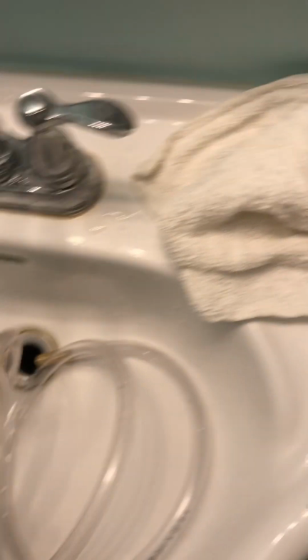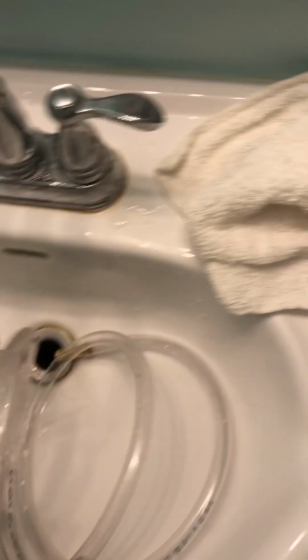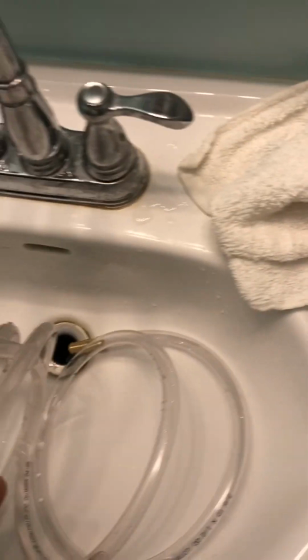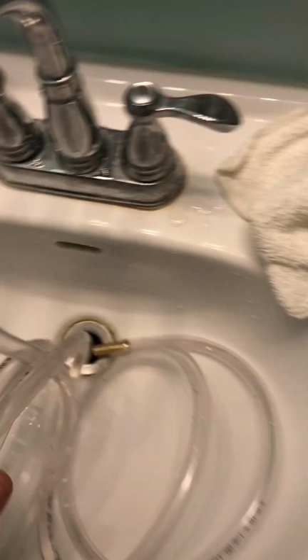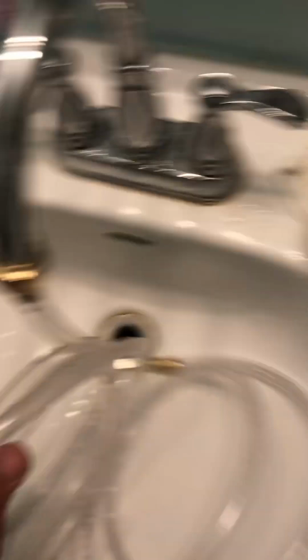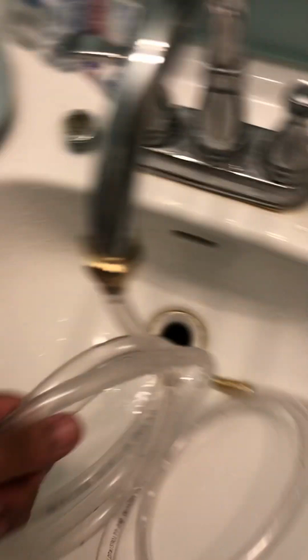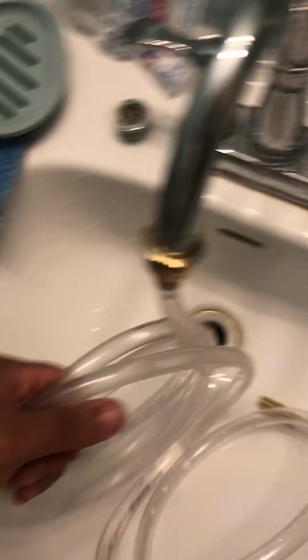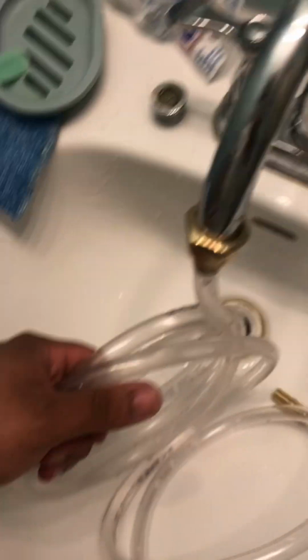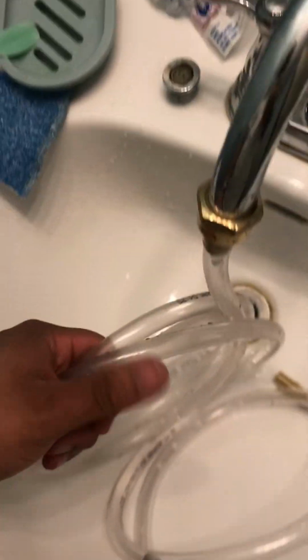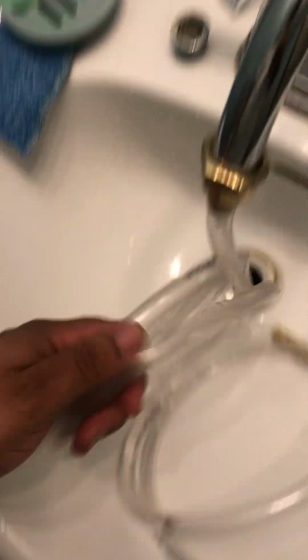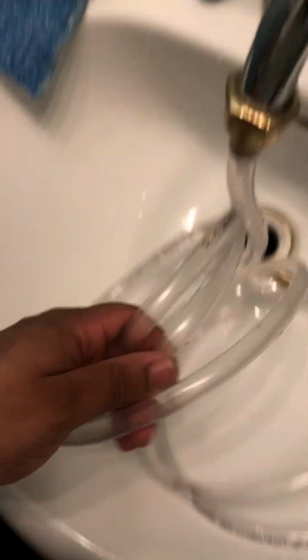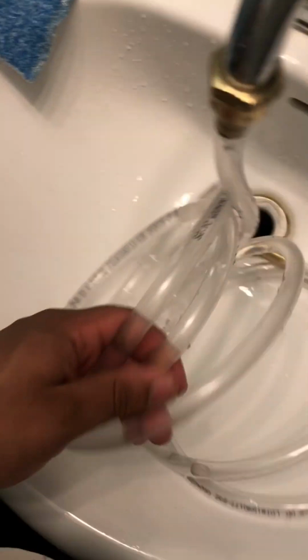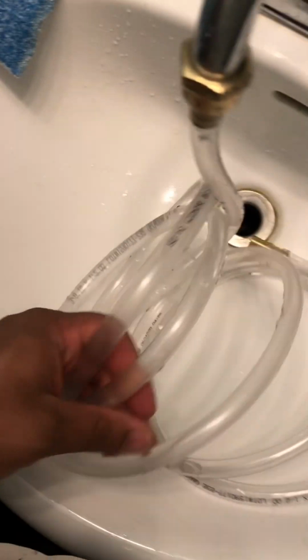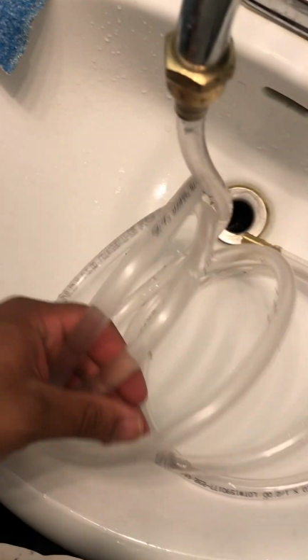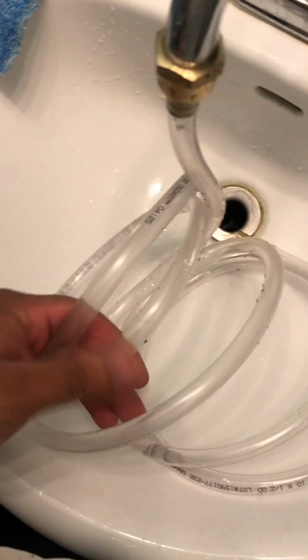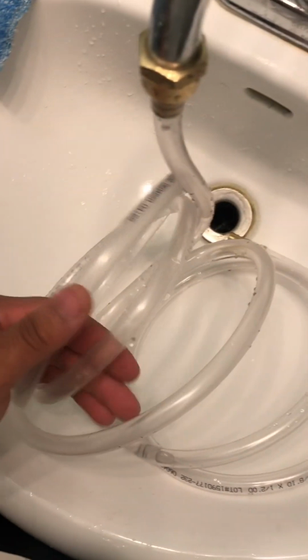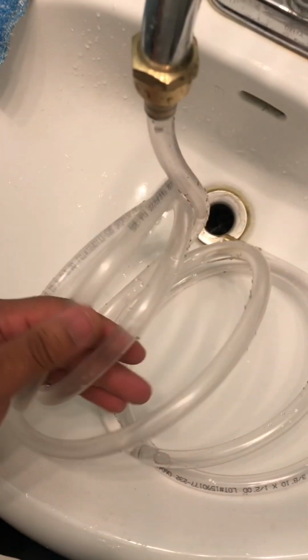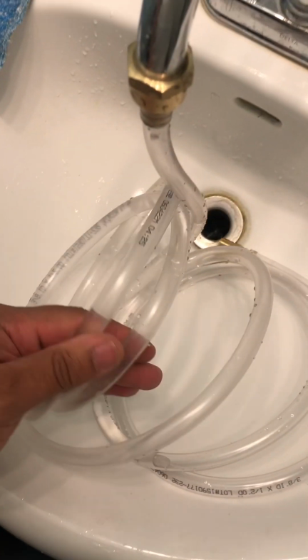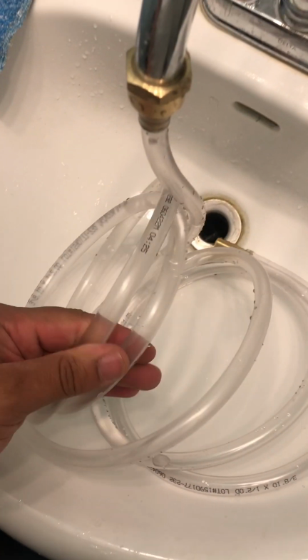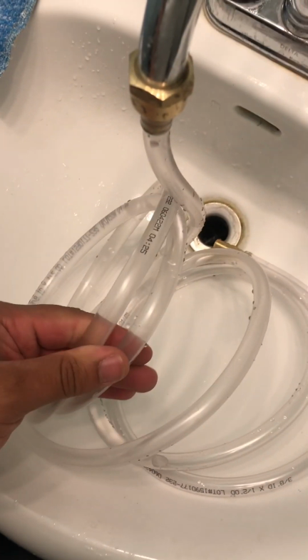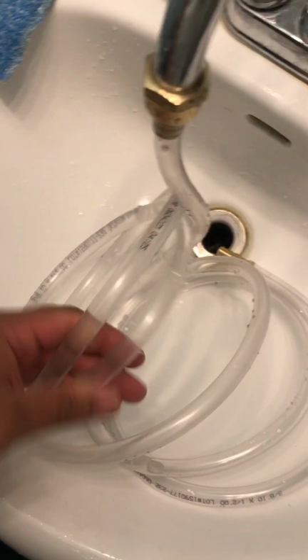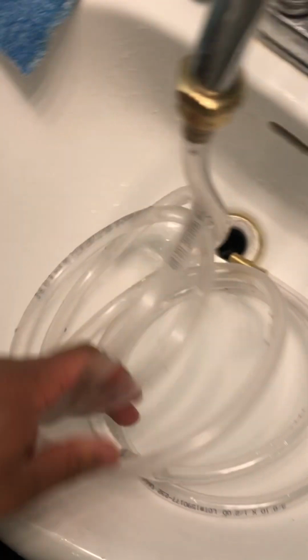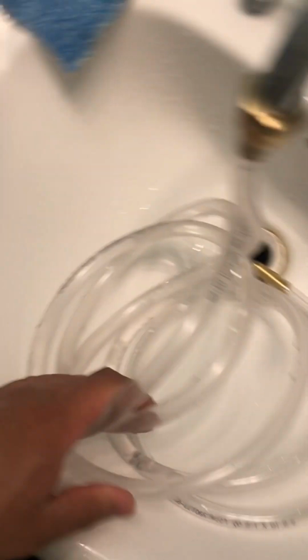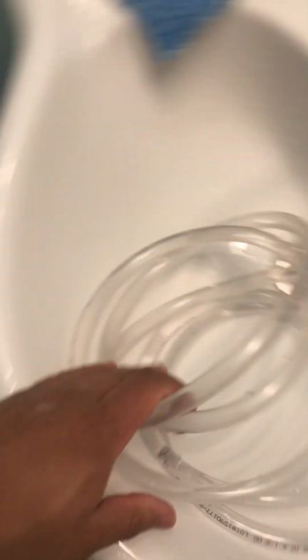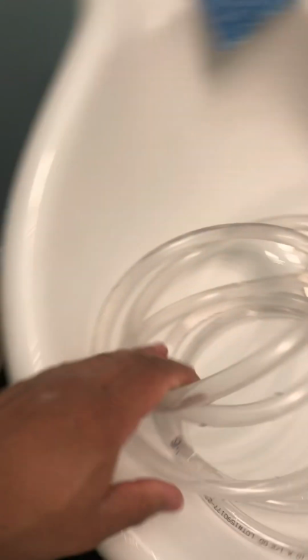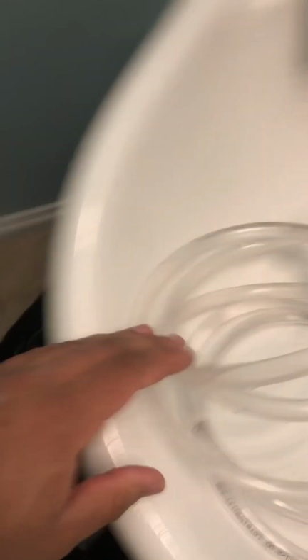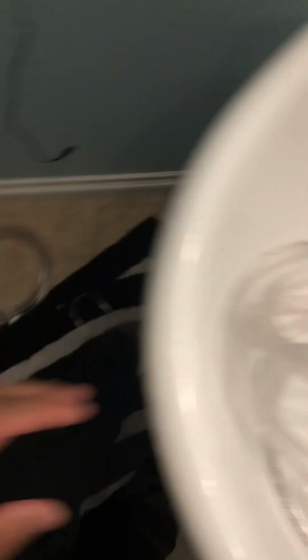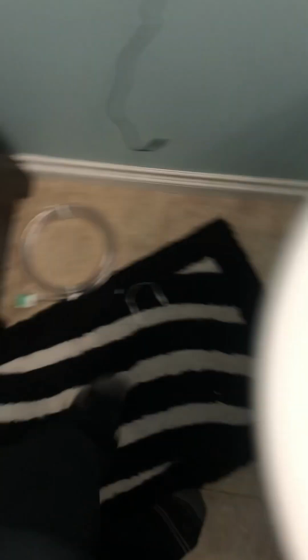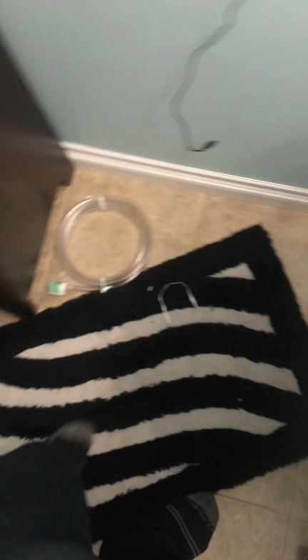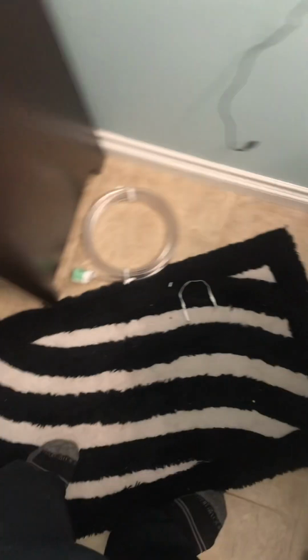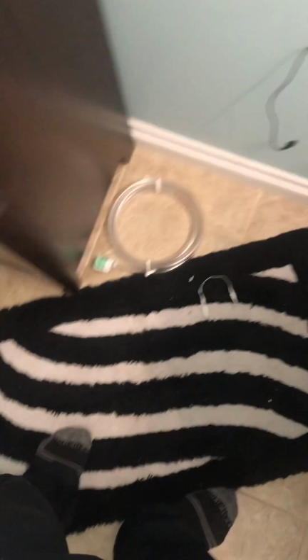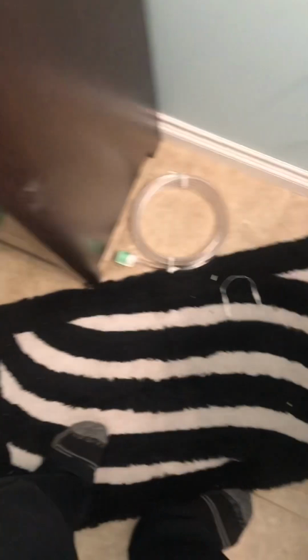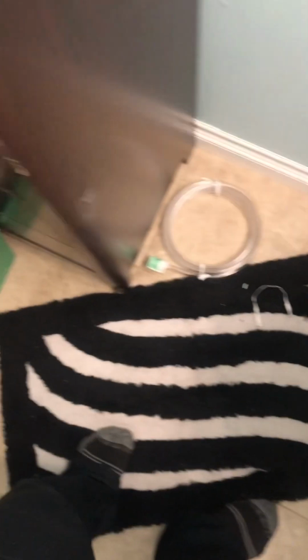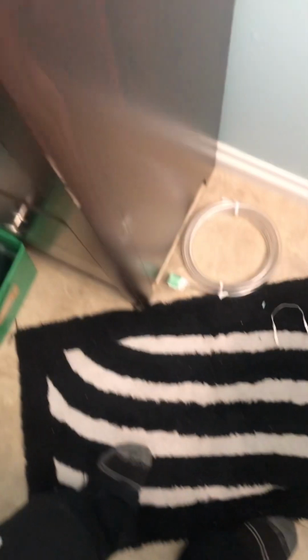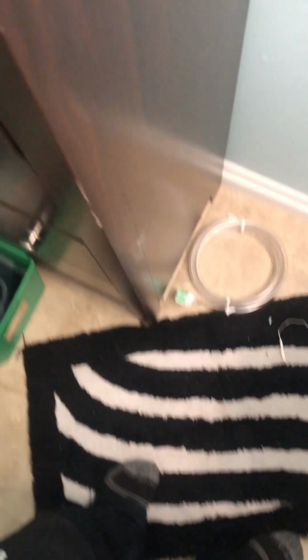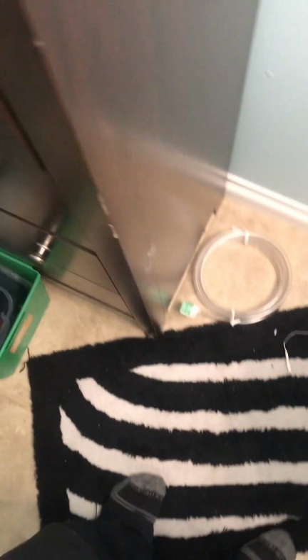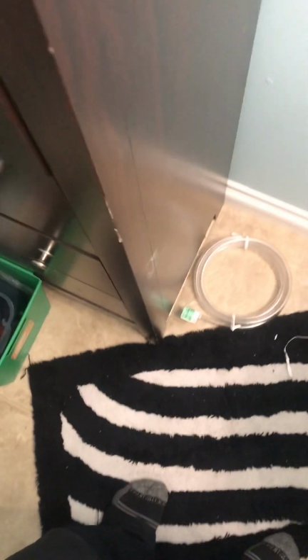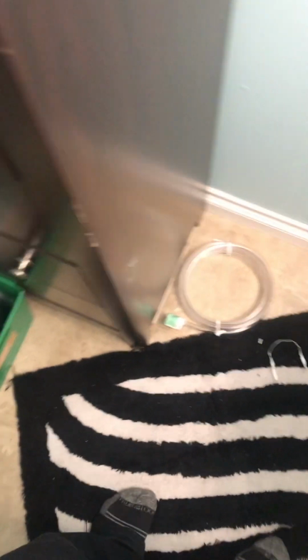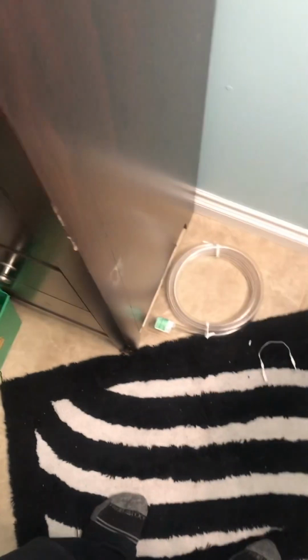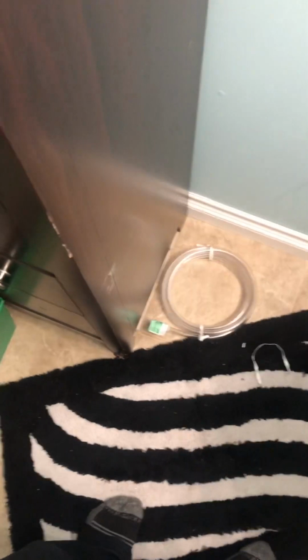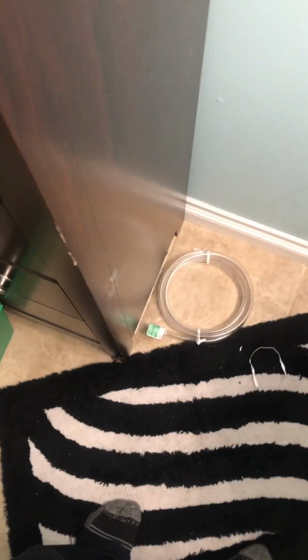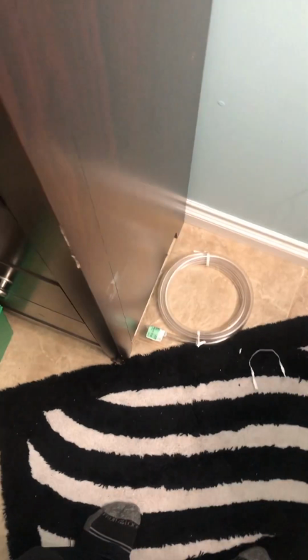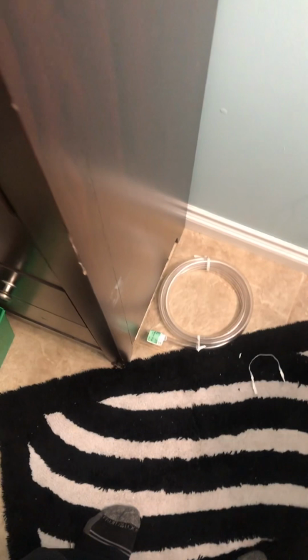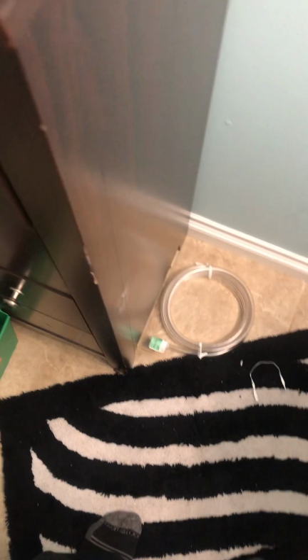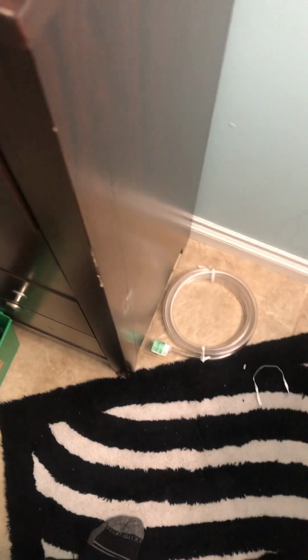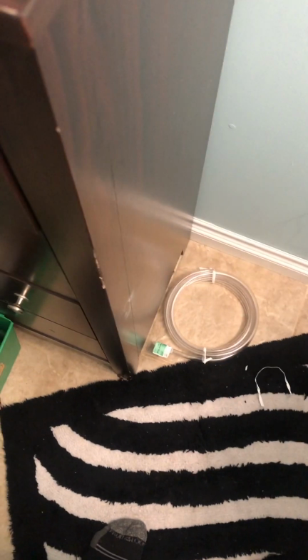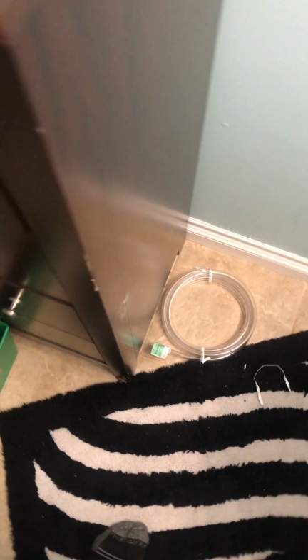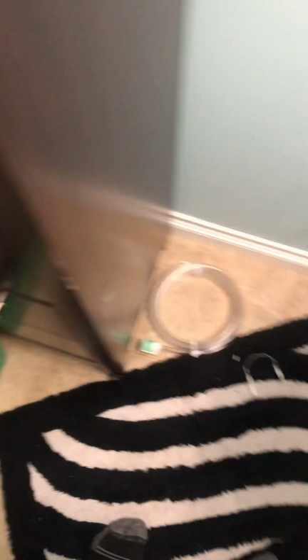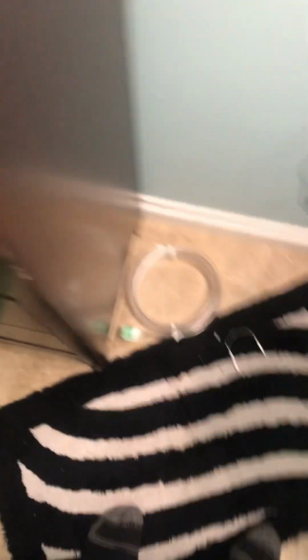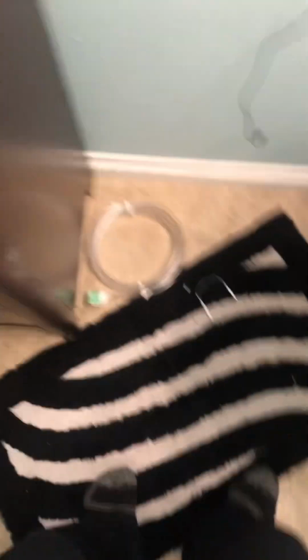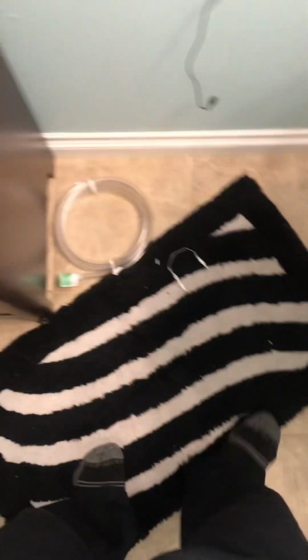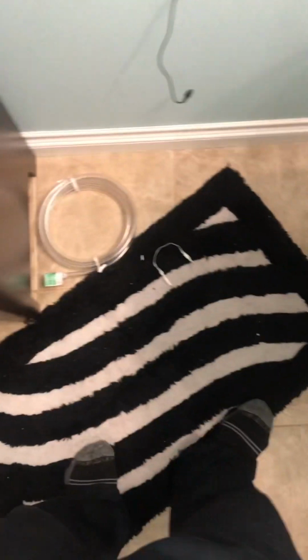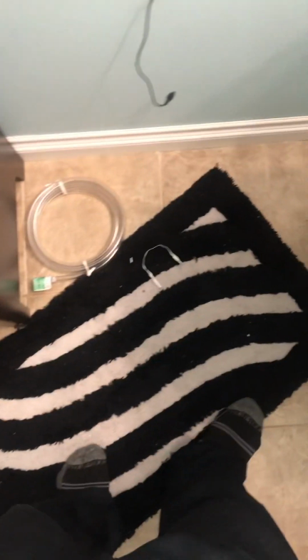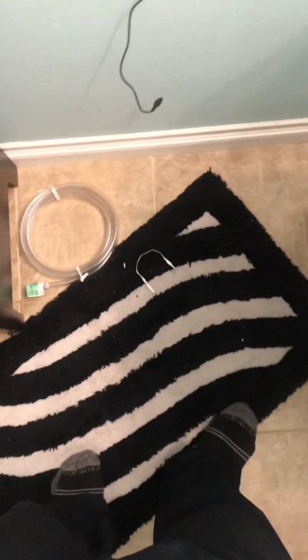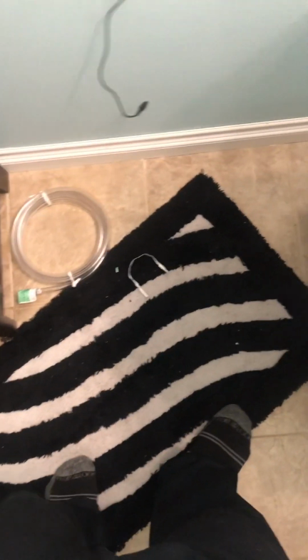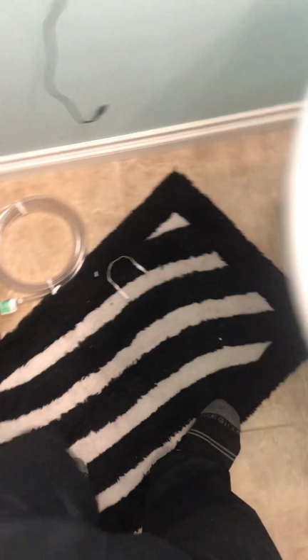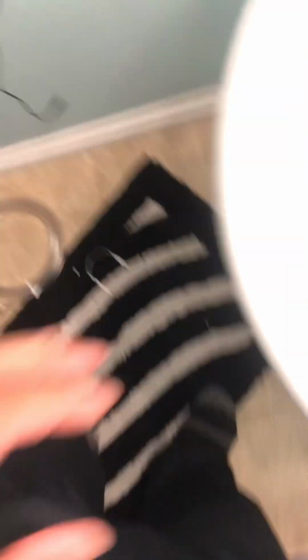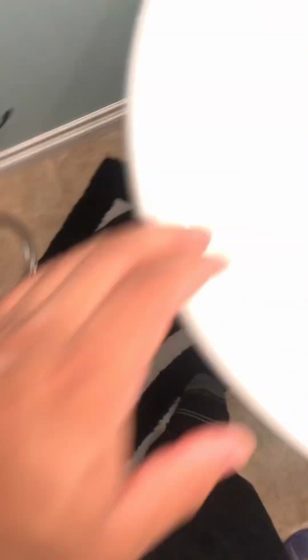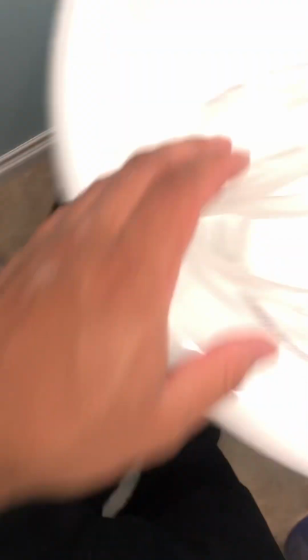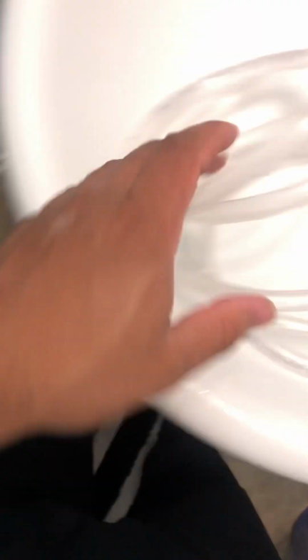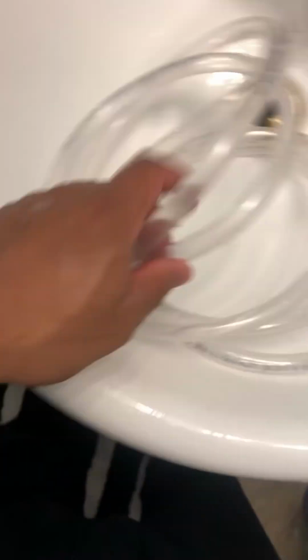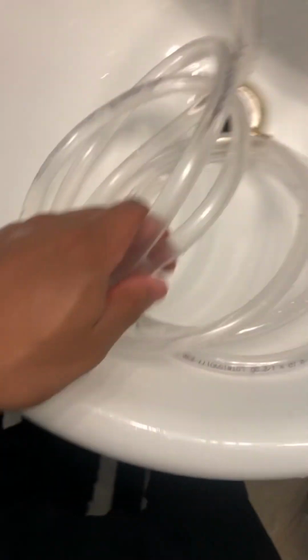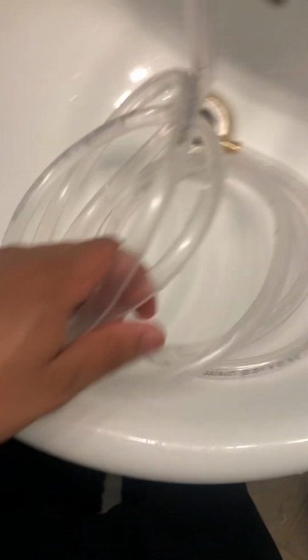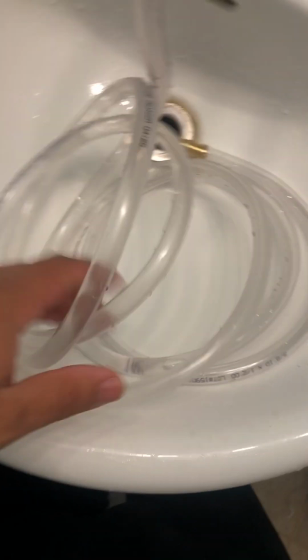I bought some vinyl tubing — it's about 10 feet each, and I bought three of them. So we've got three of these things.